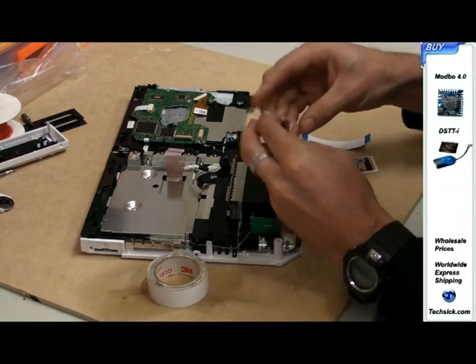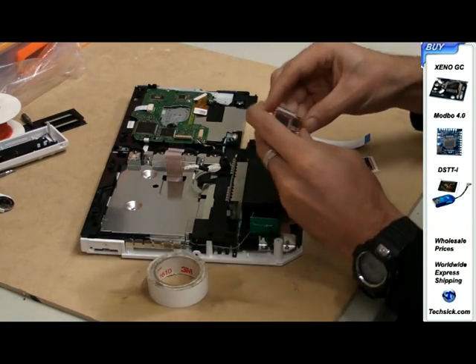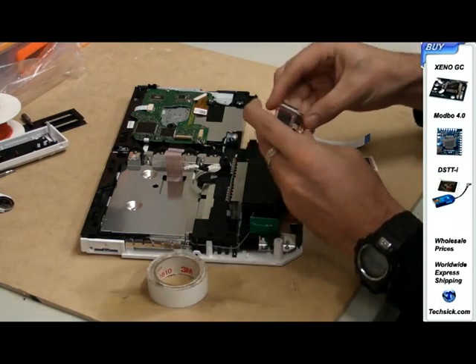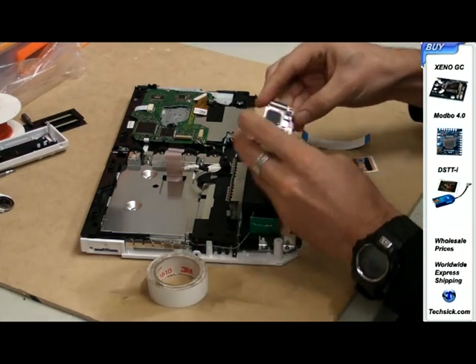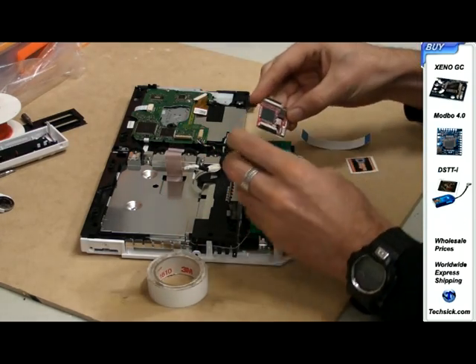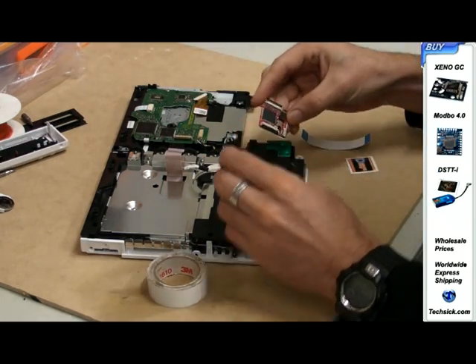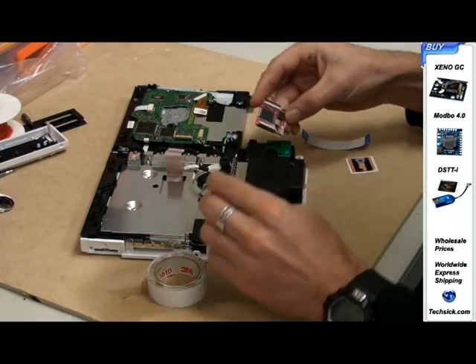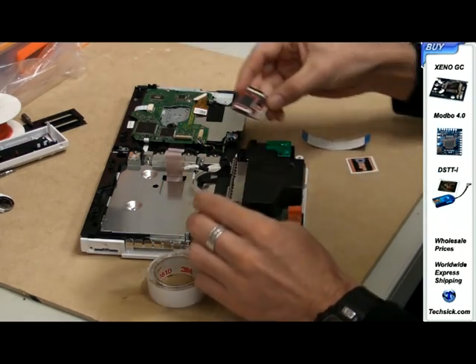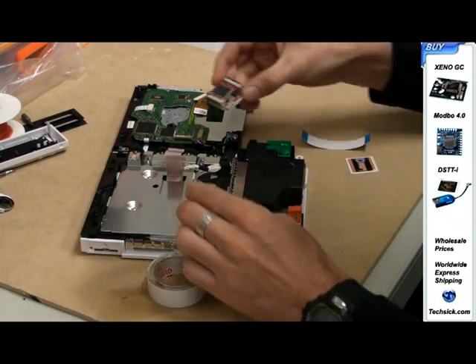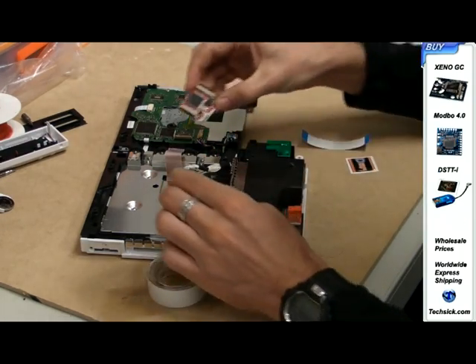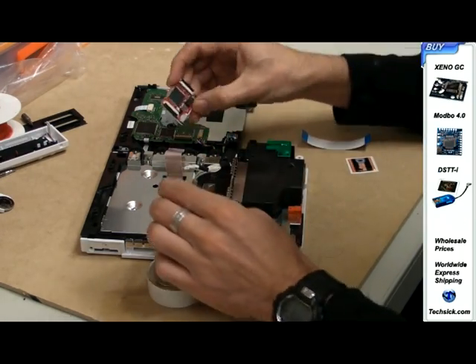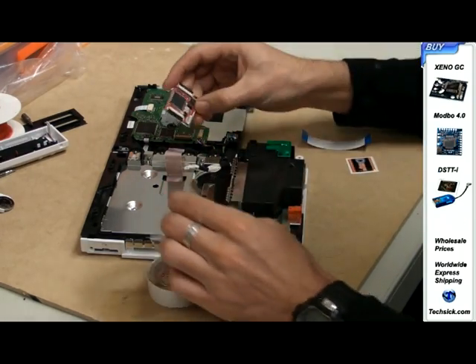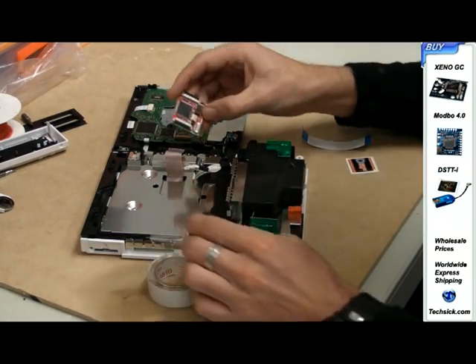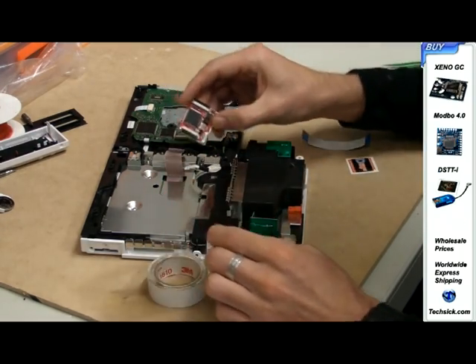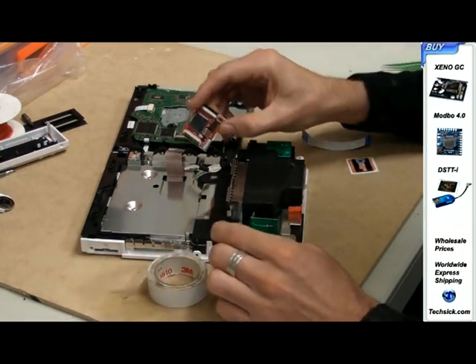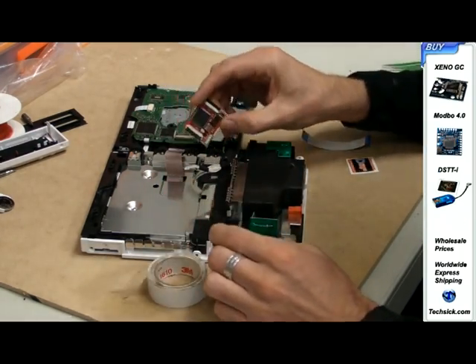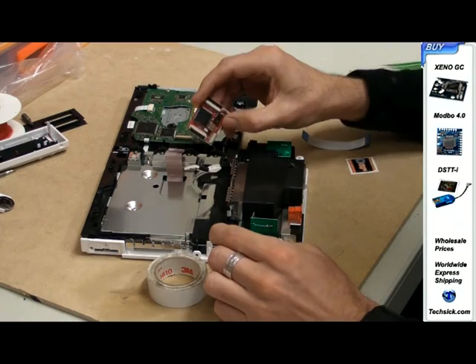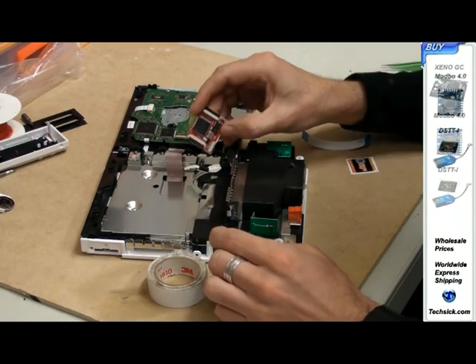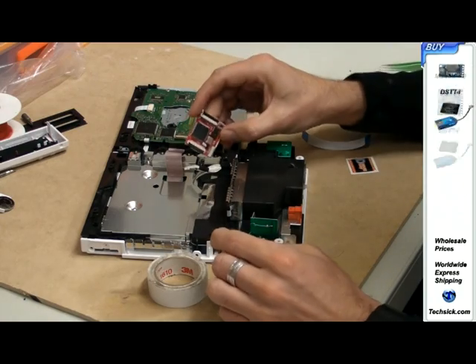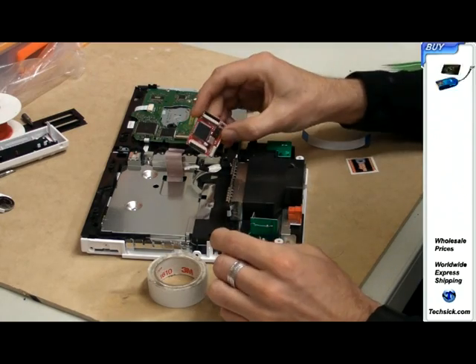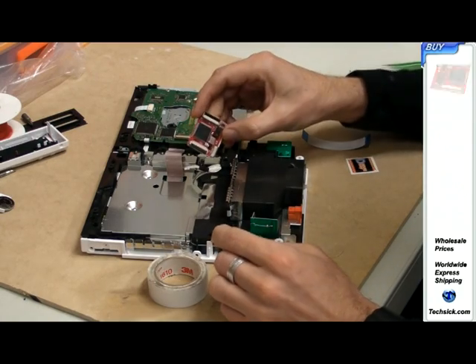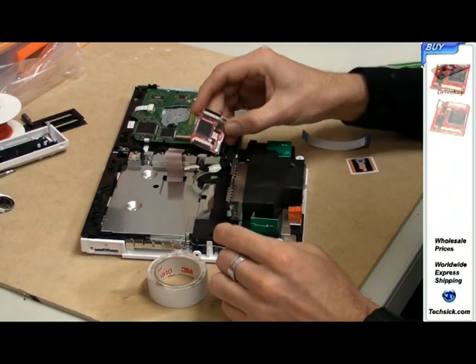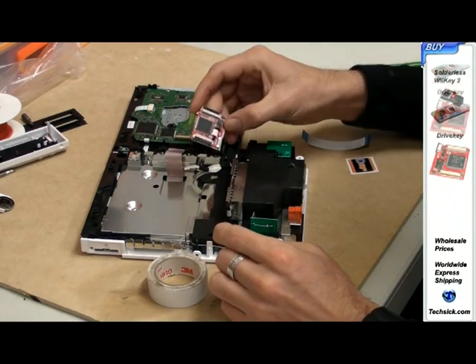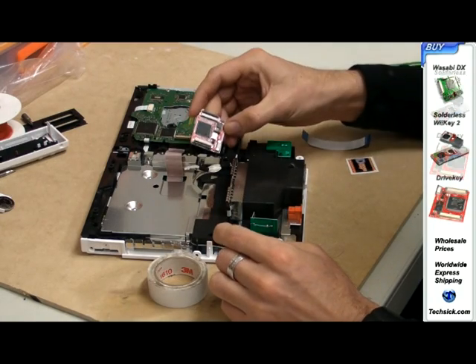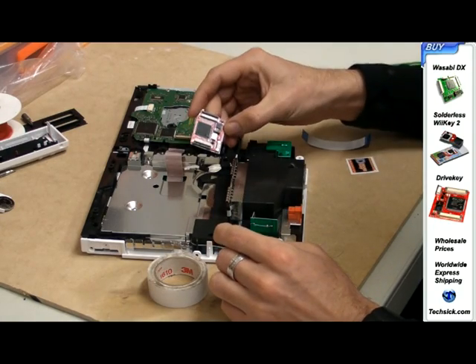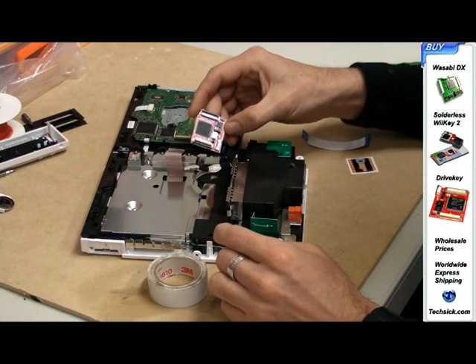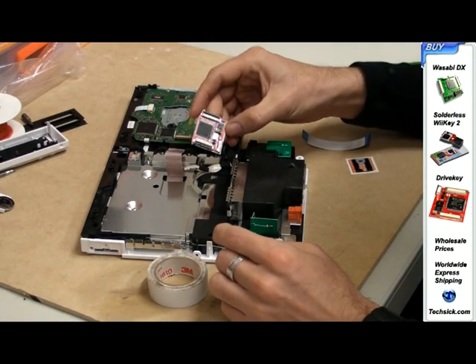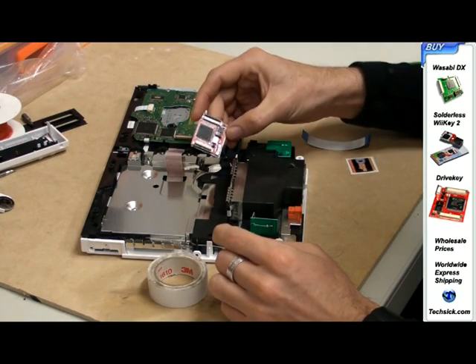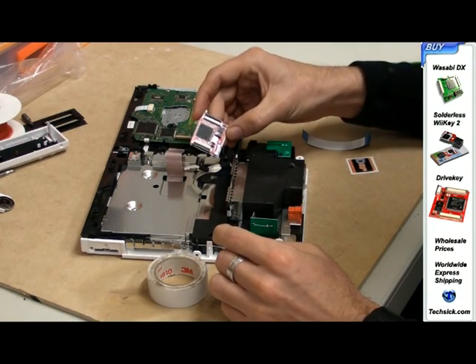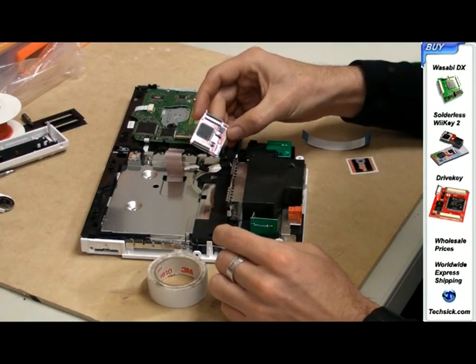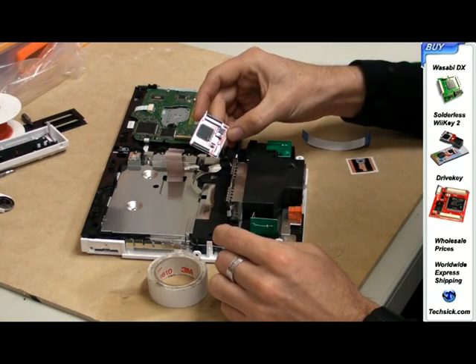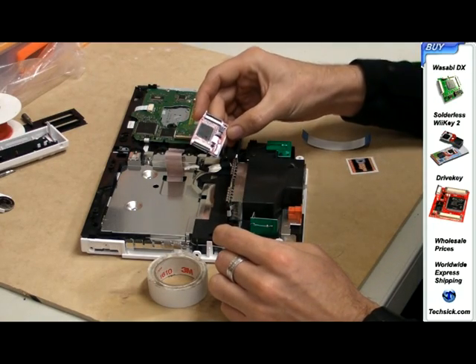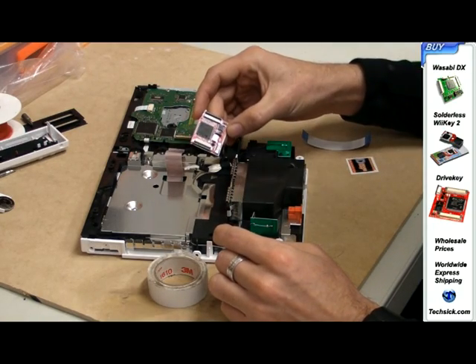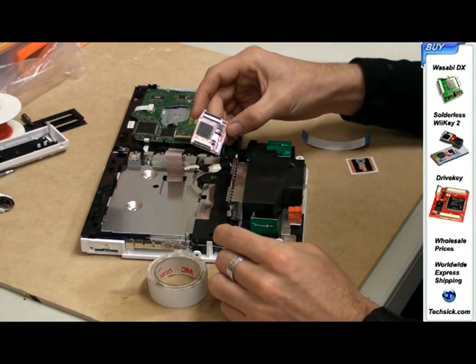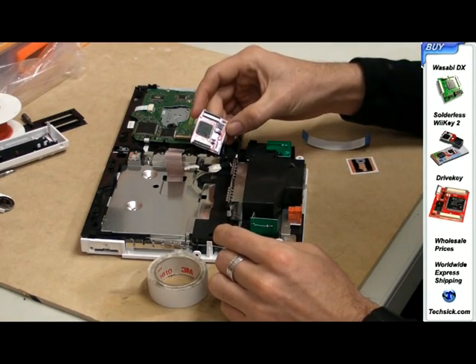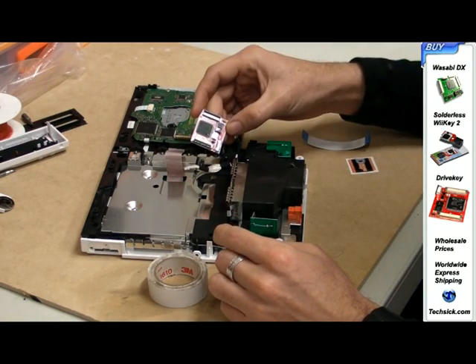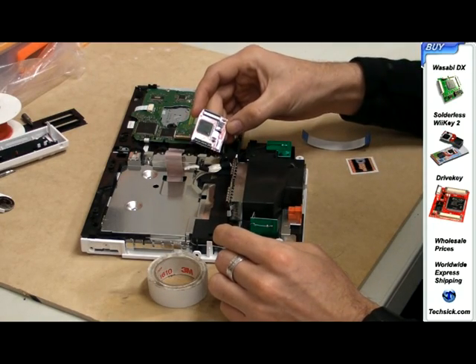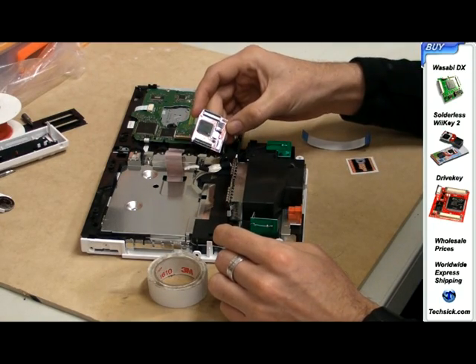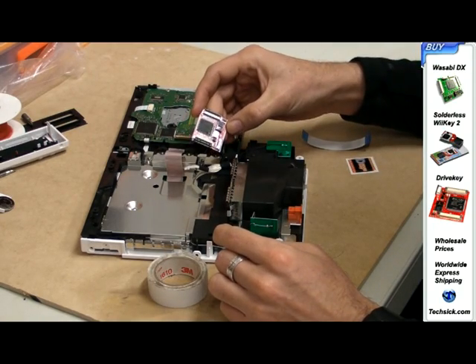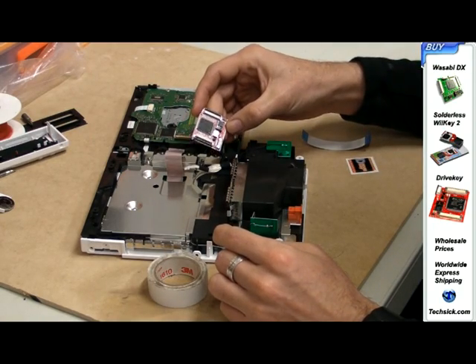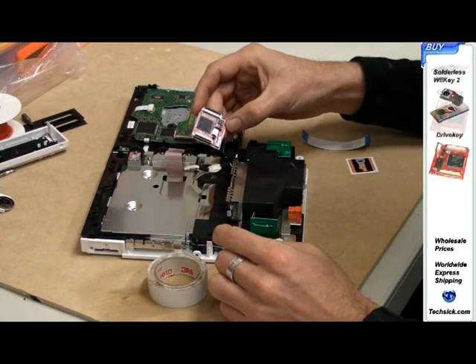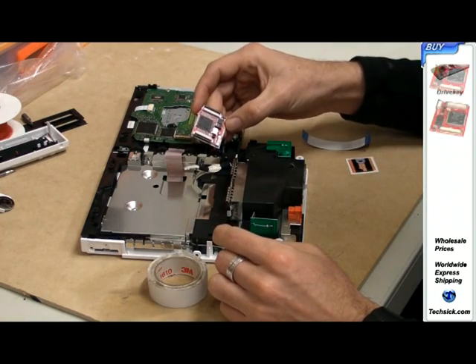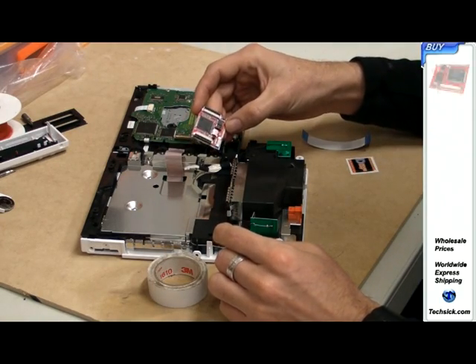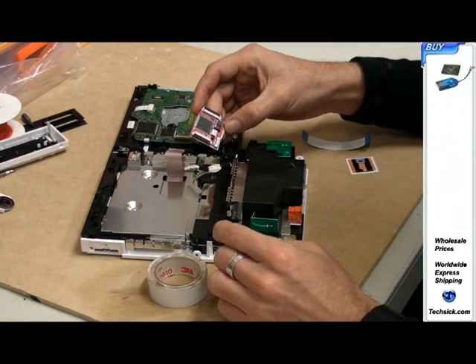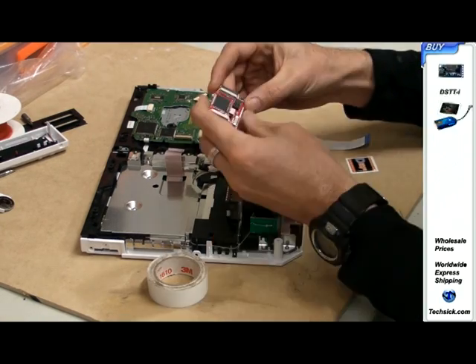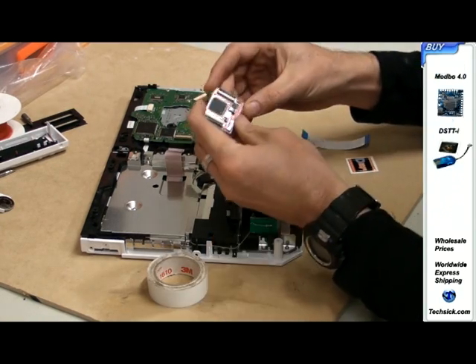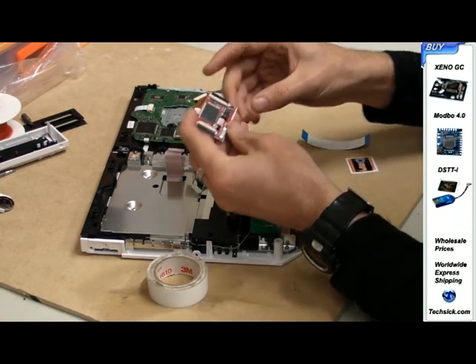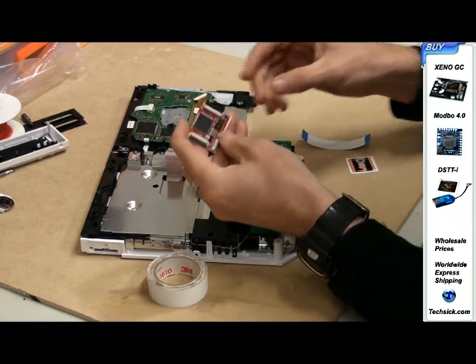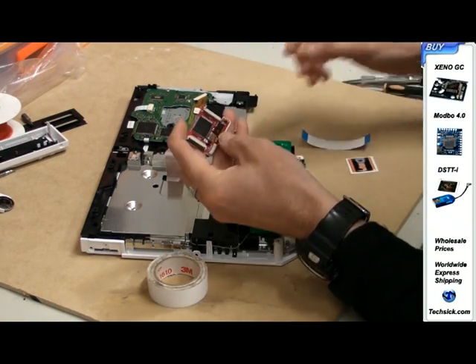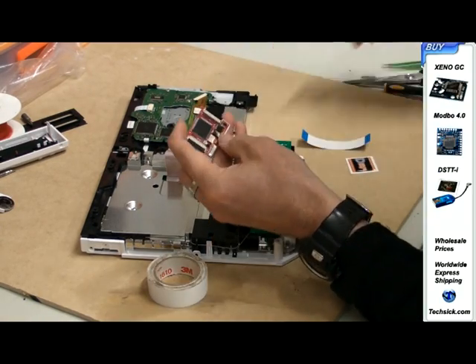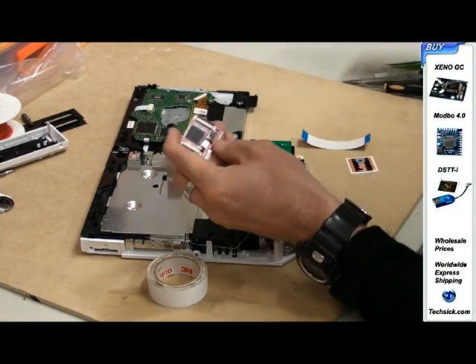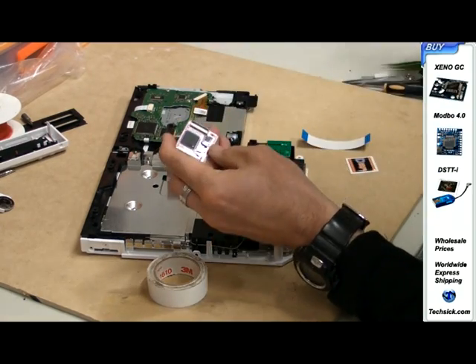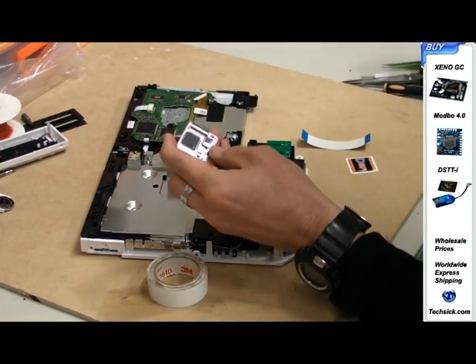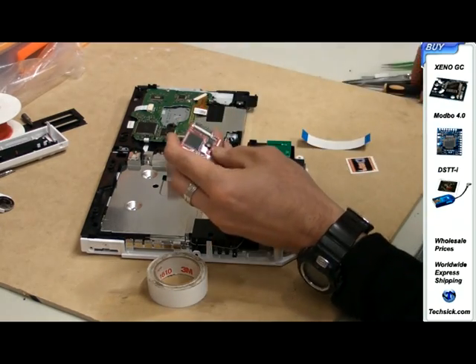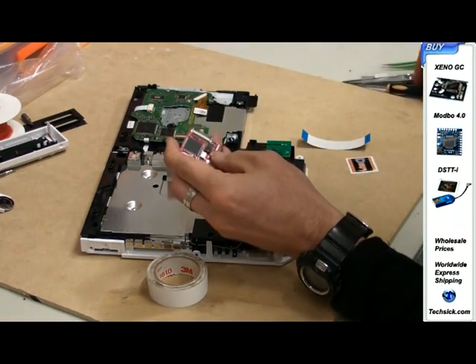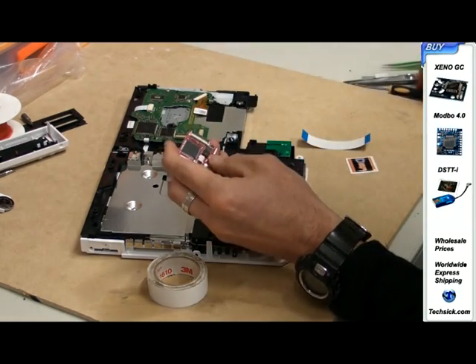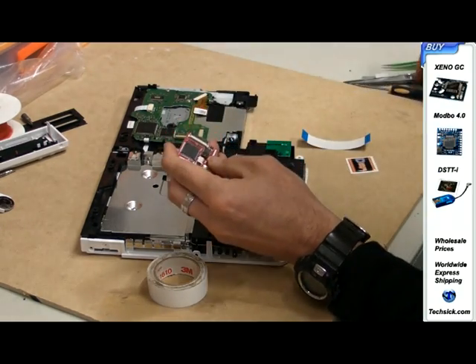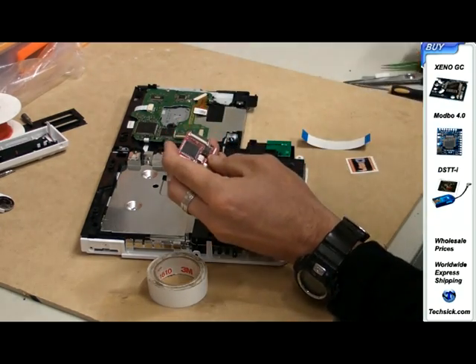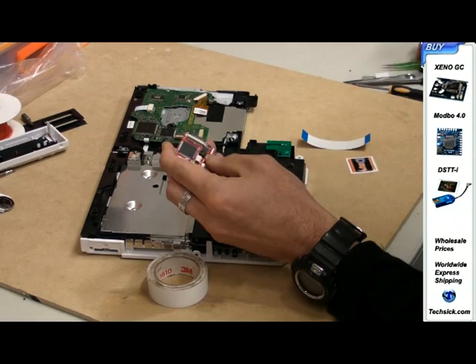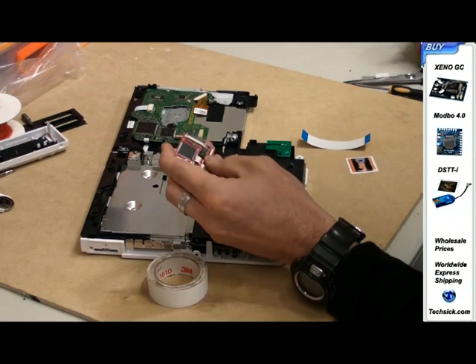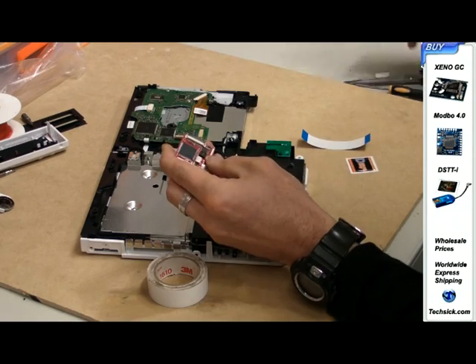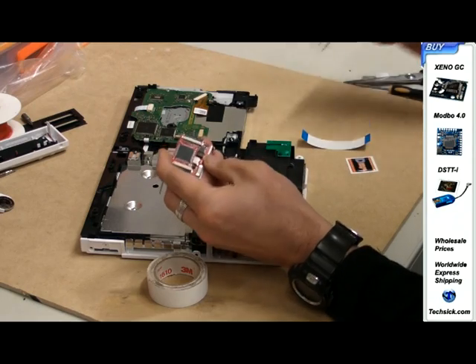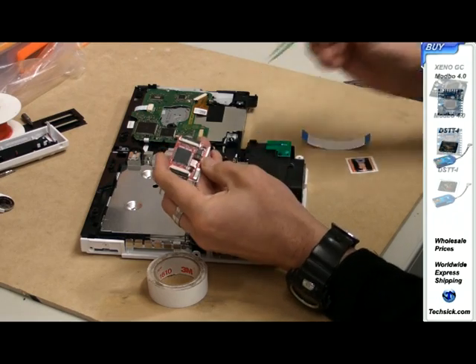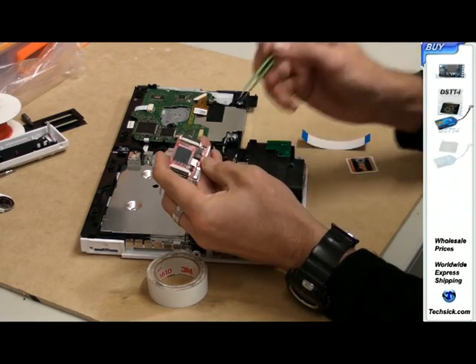I will show you how to use this tool. Check the DIP switches on the chip and configure them to your region.